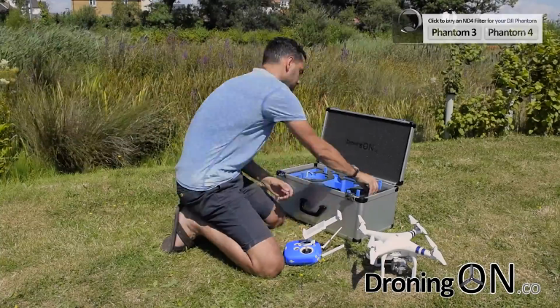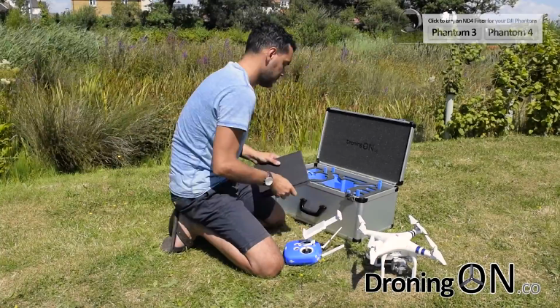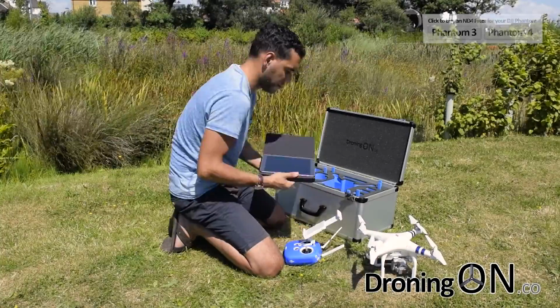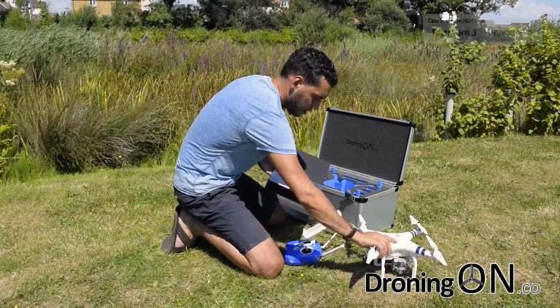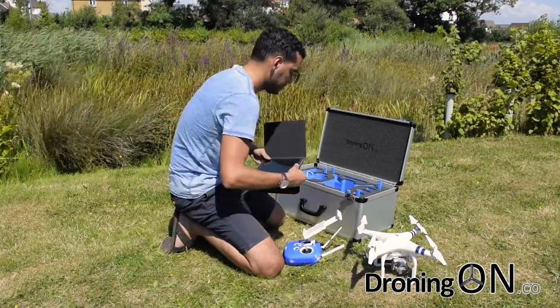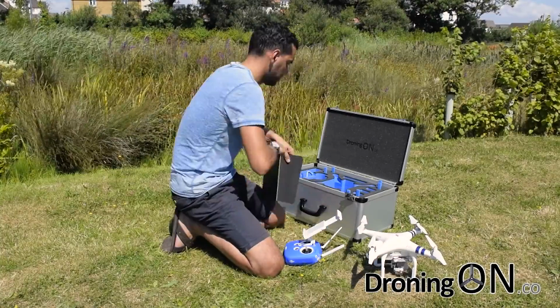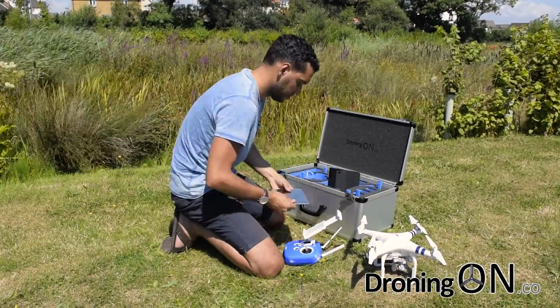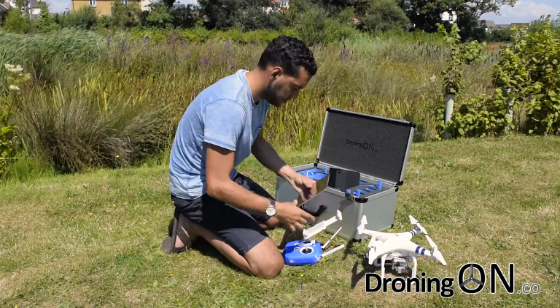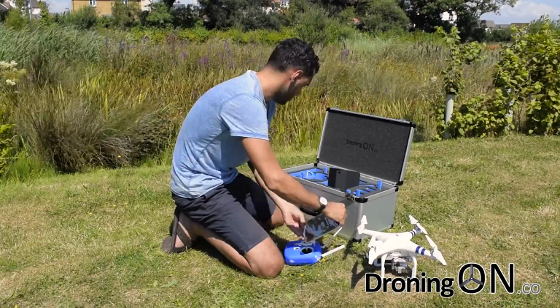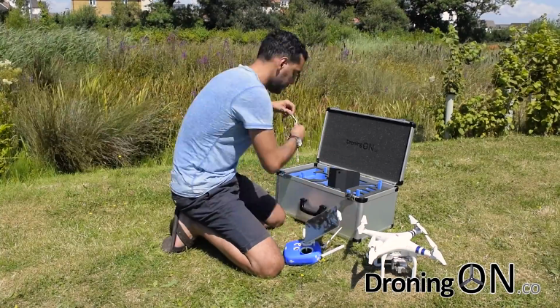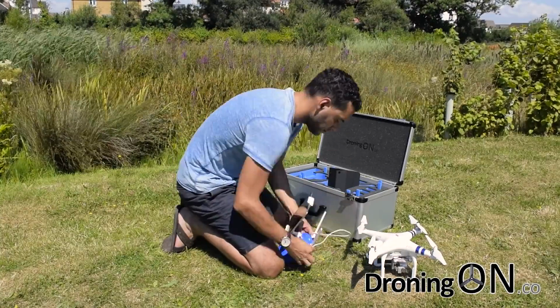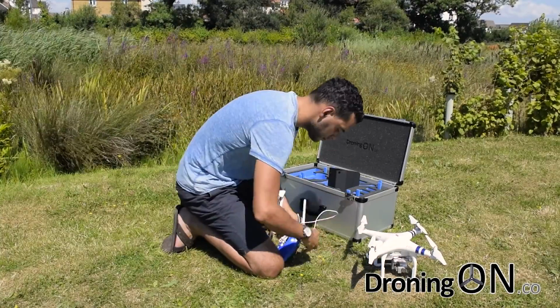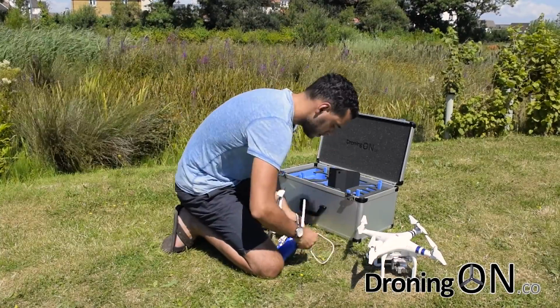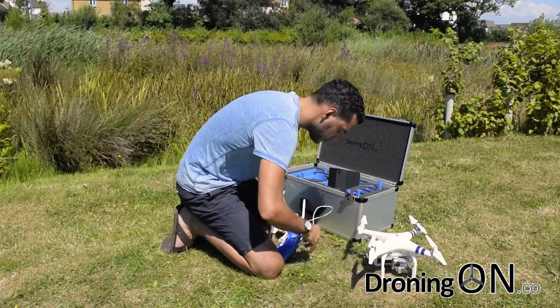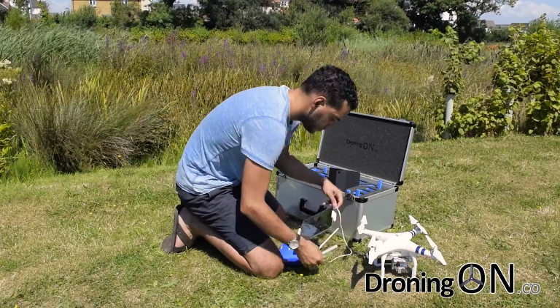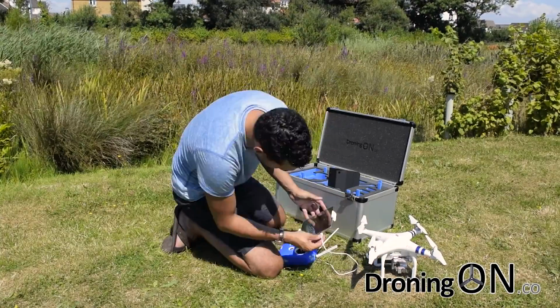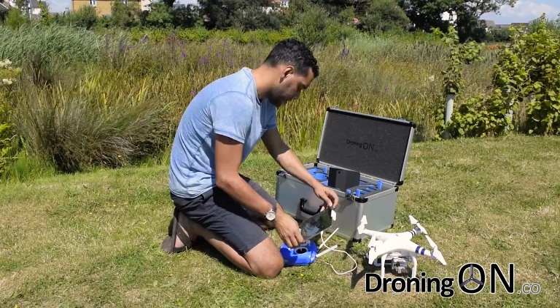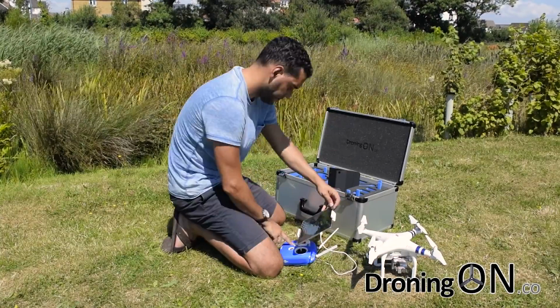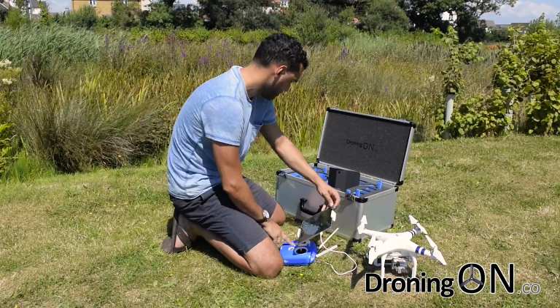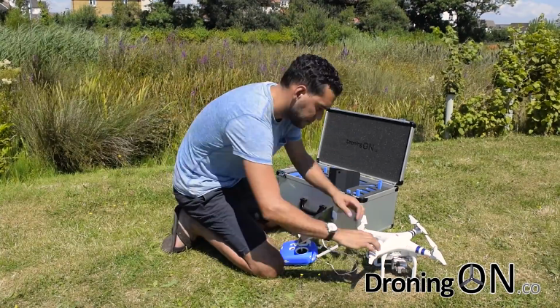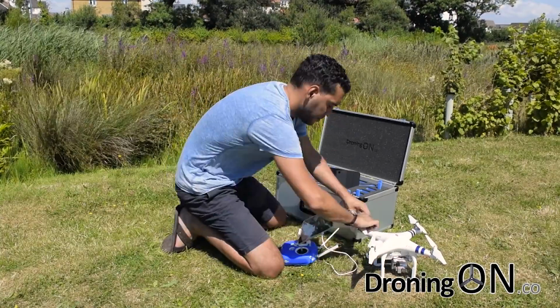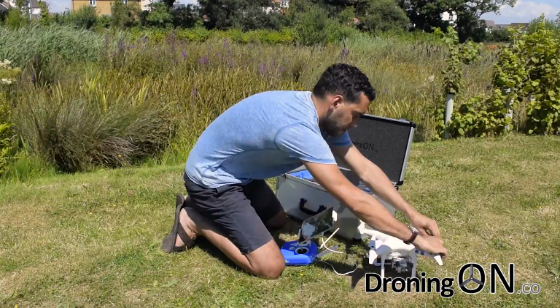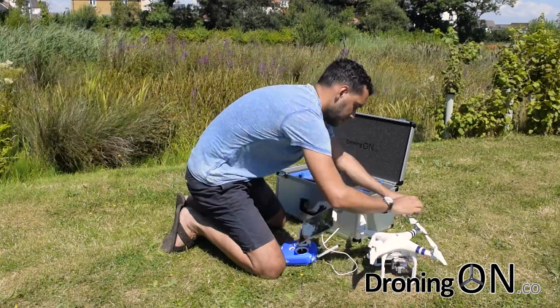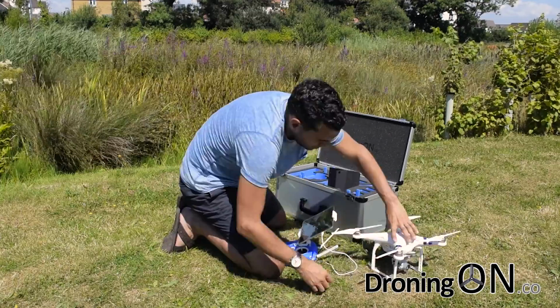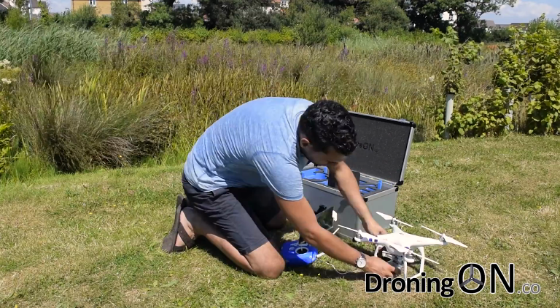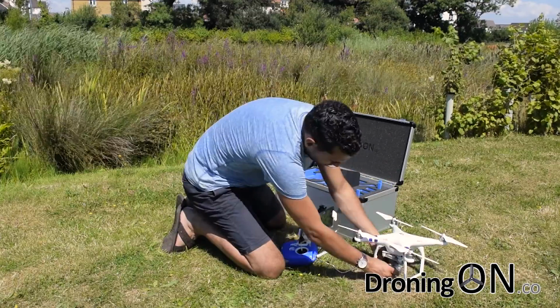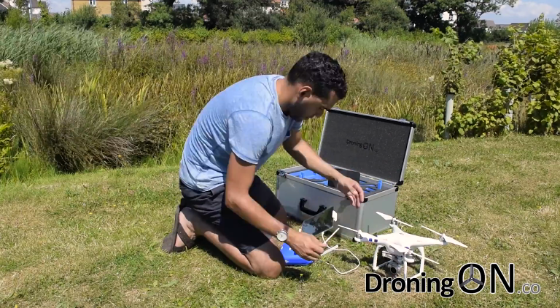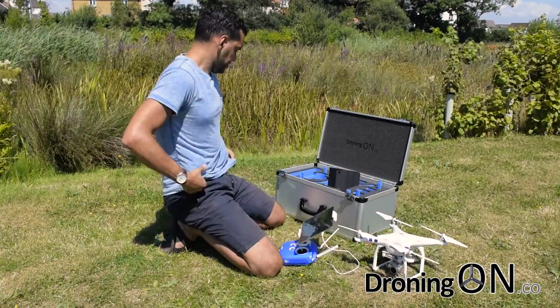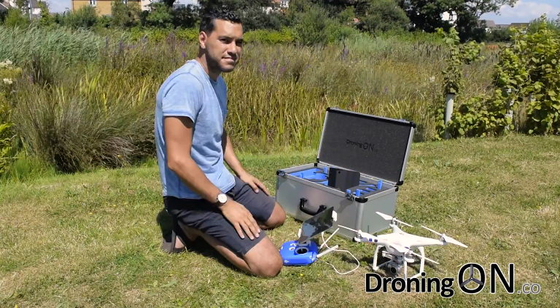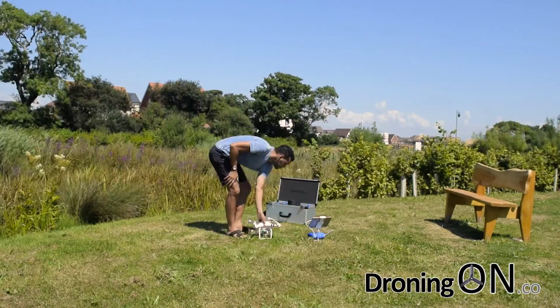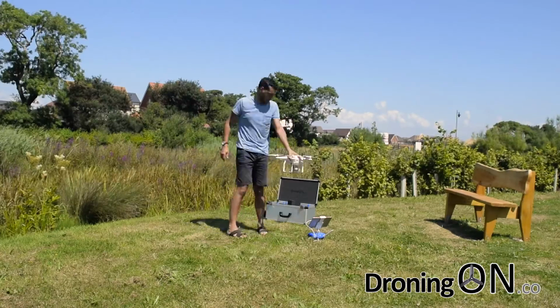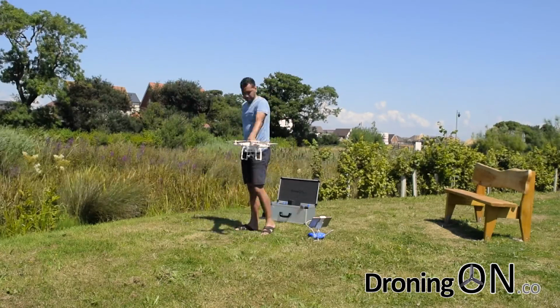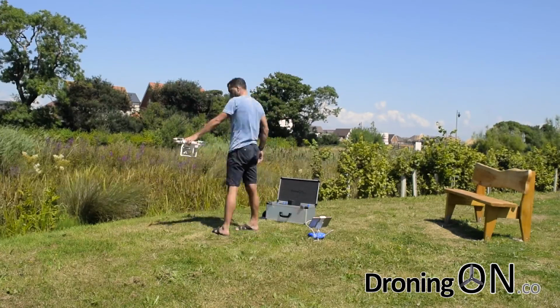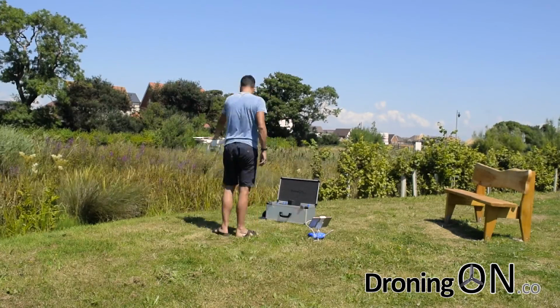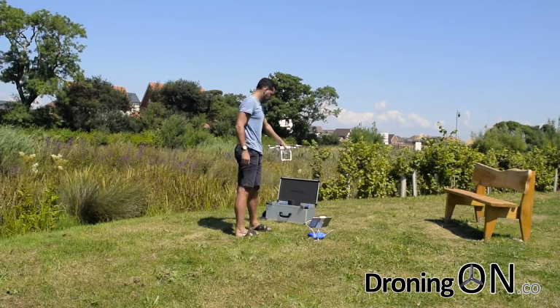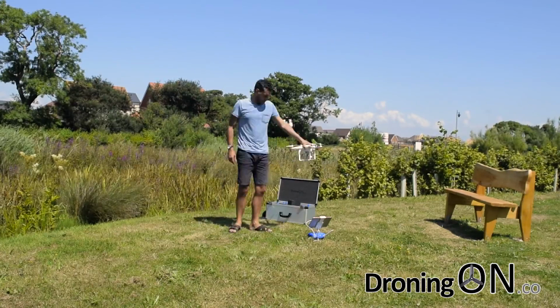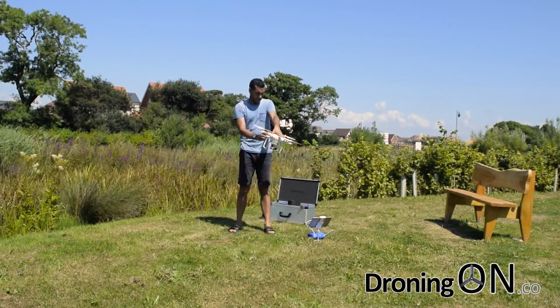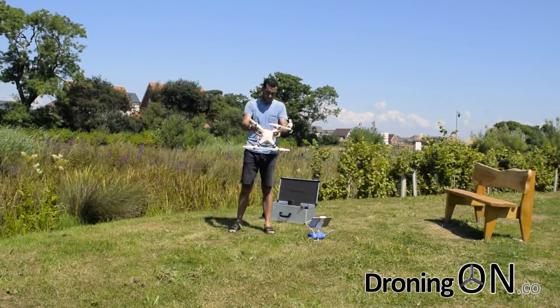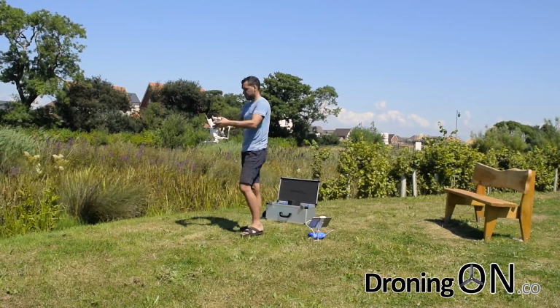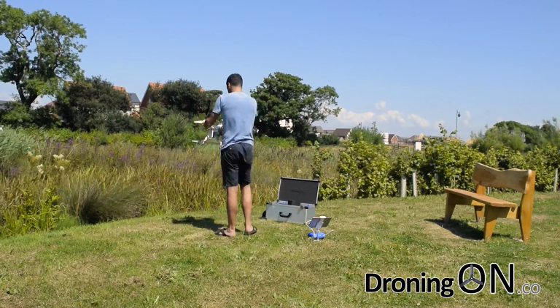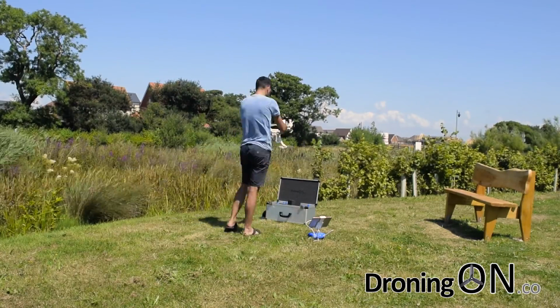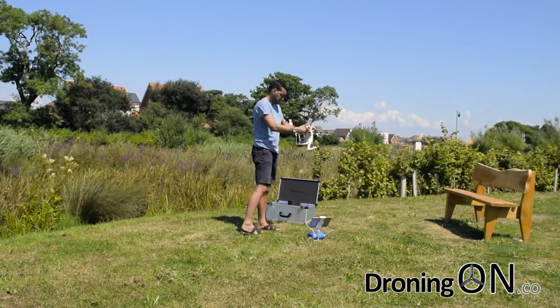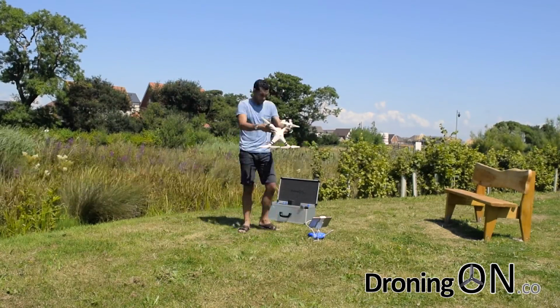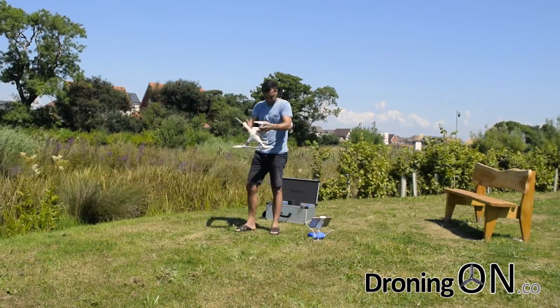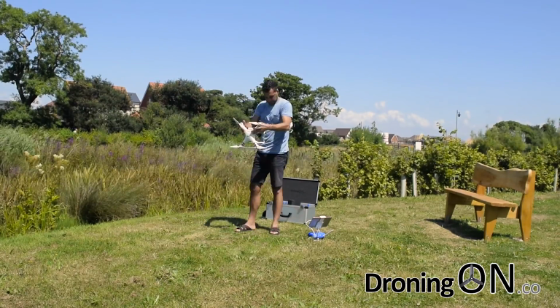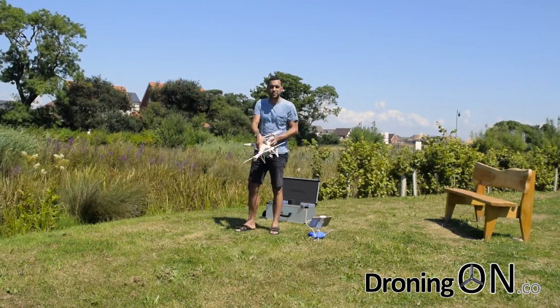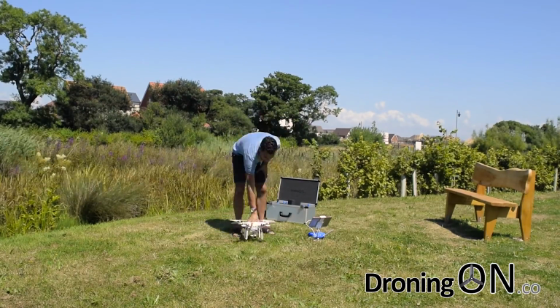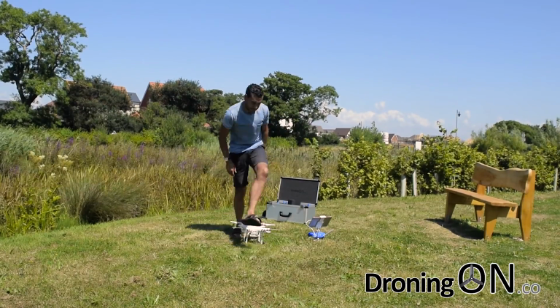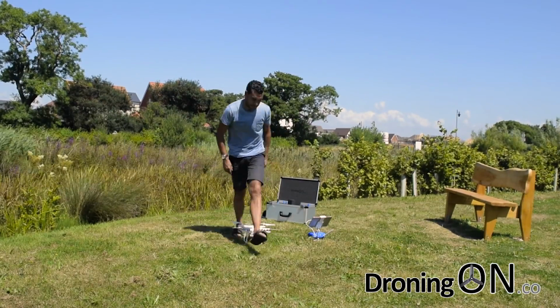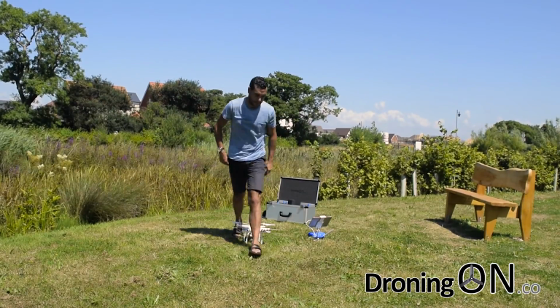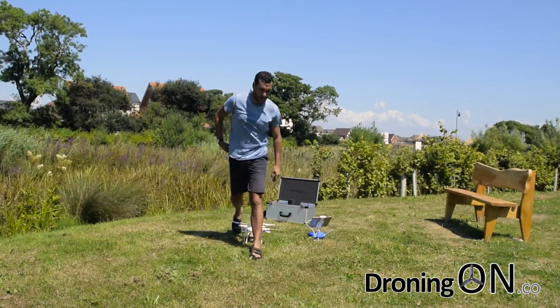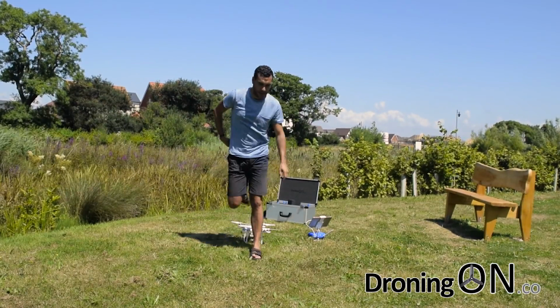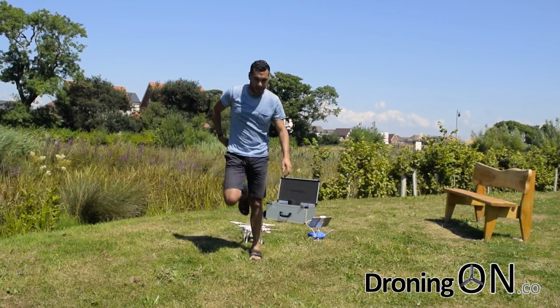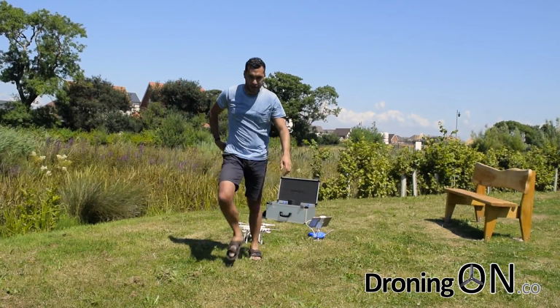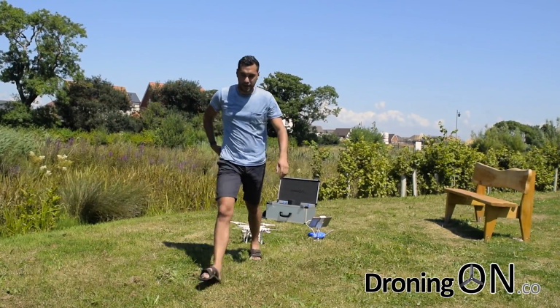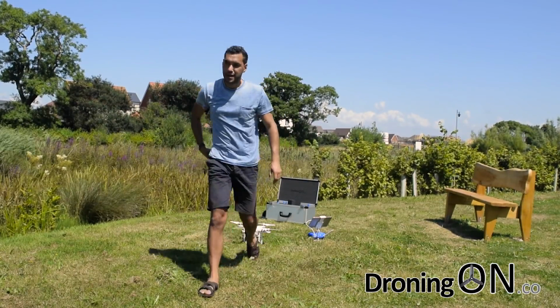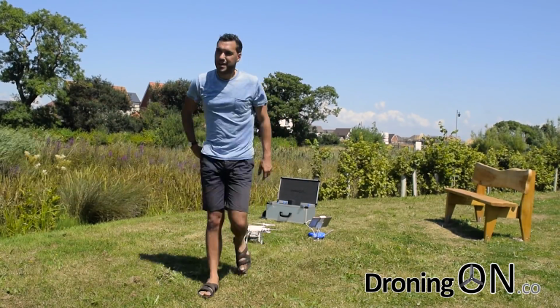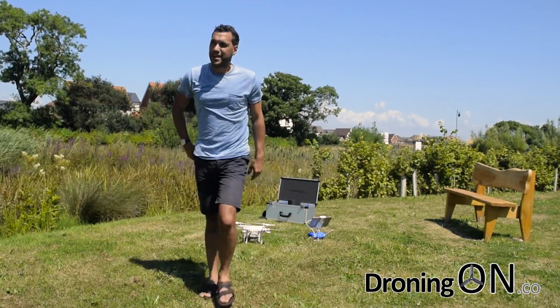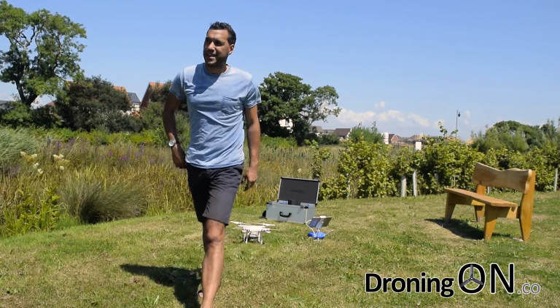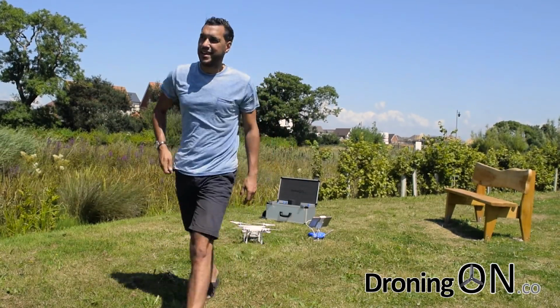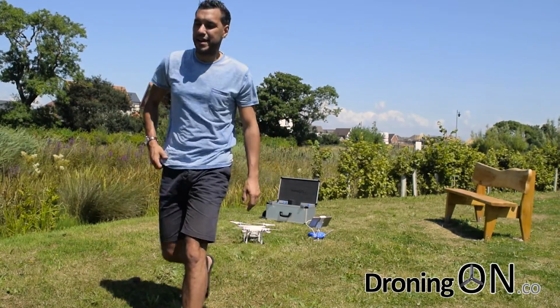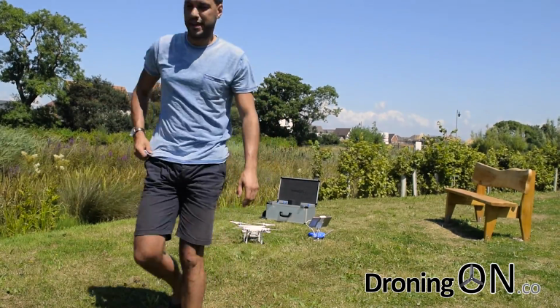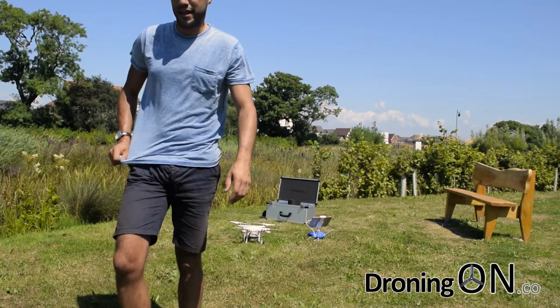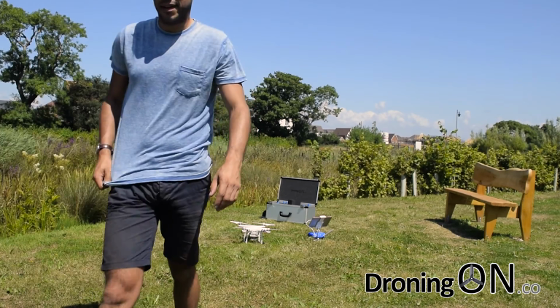We'll now get the Phantom ready to fly and set up. Remember, when flying in a new location, do a compass calibration because it only takes 10 seconds.